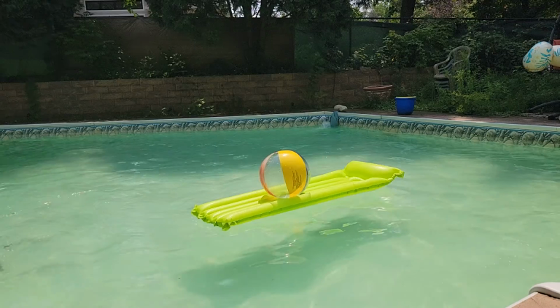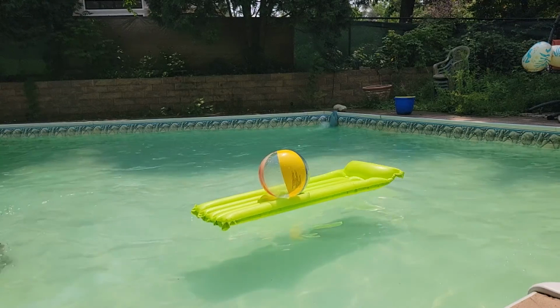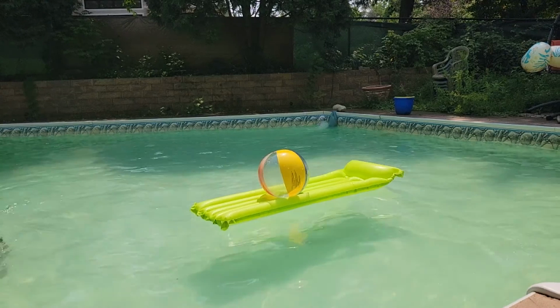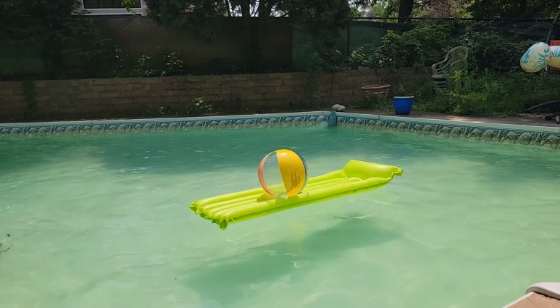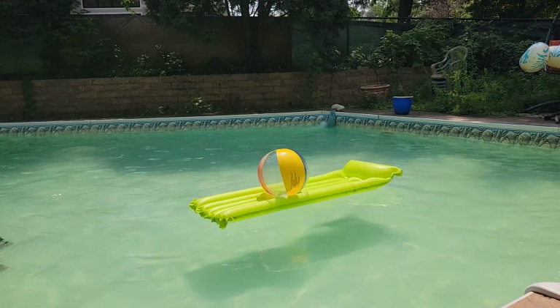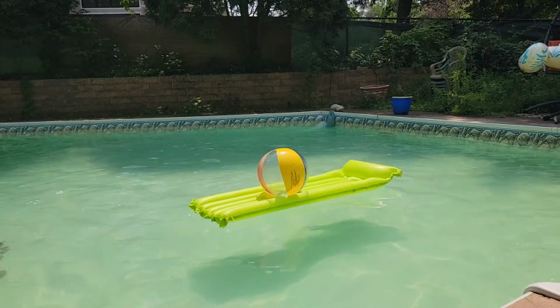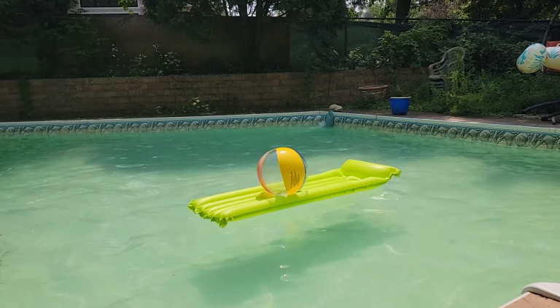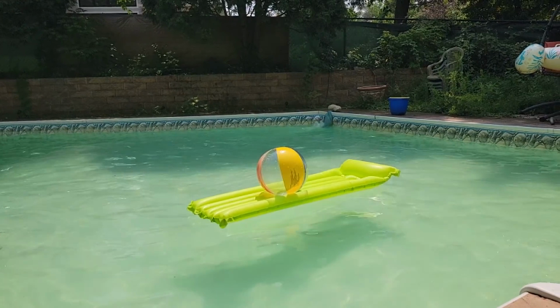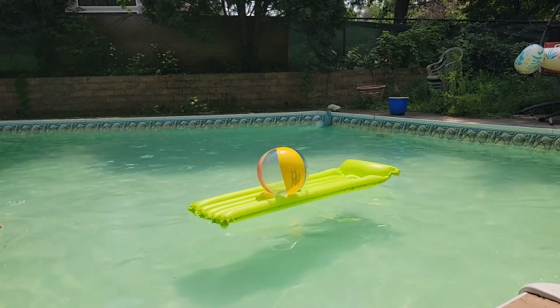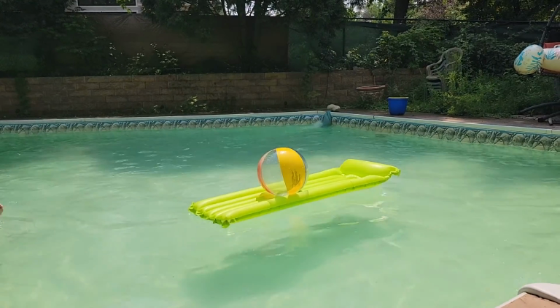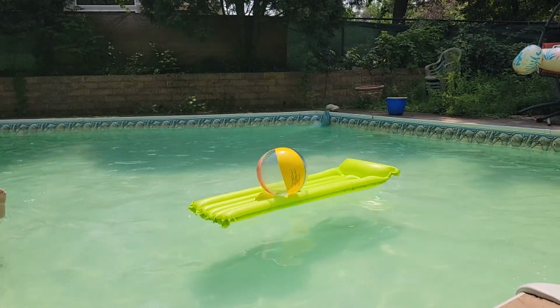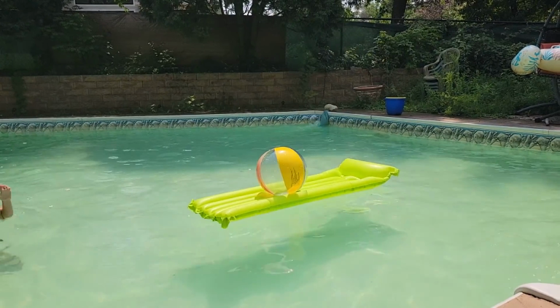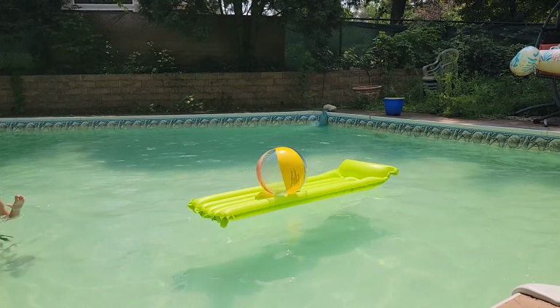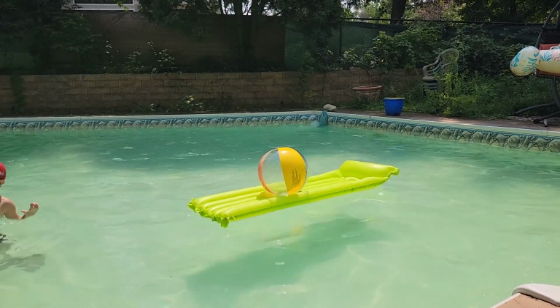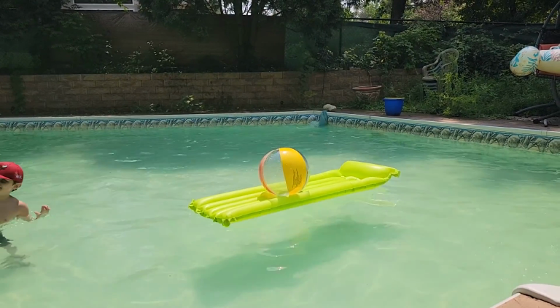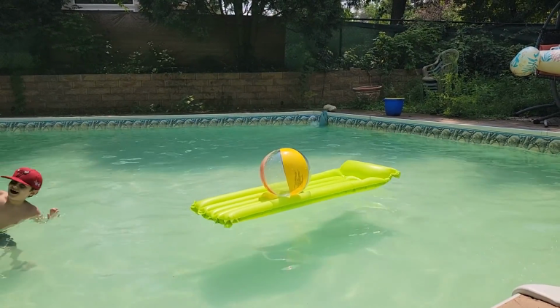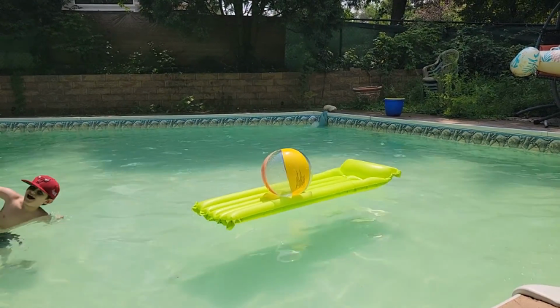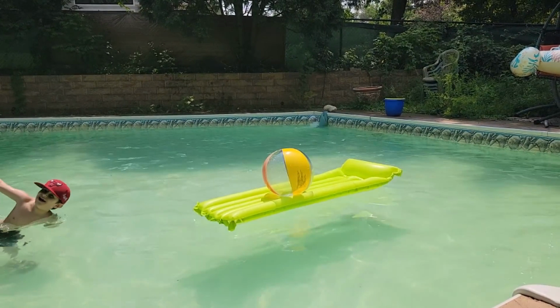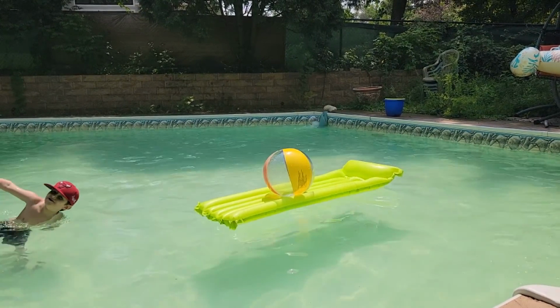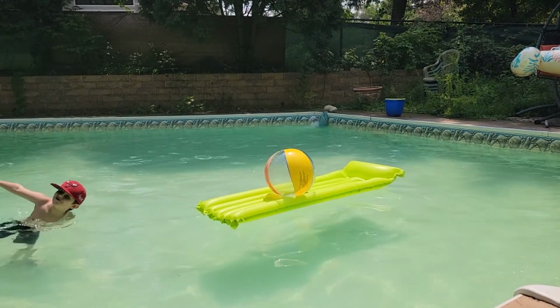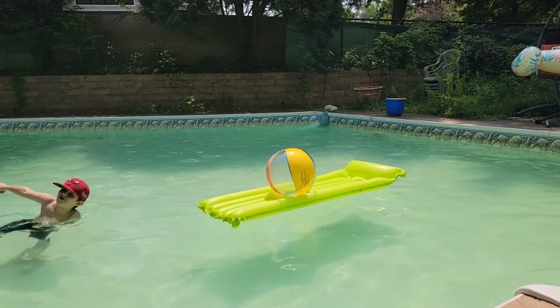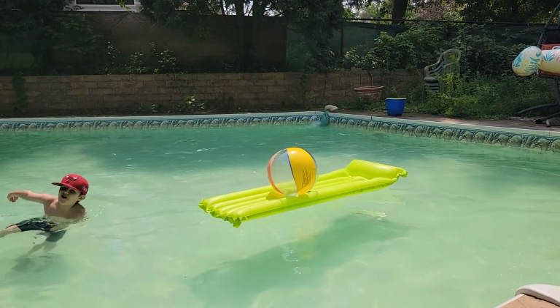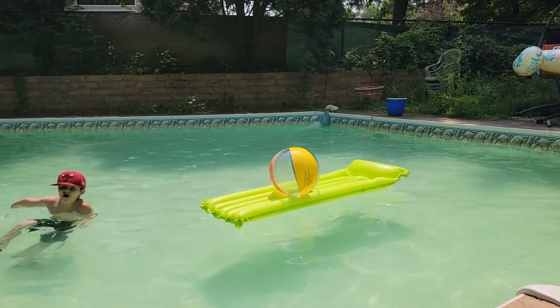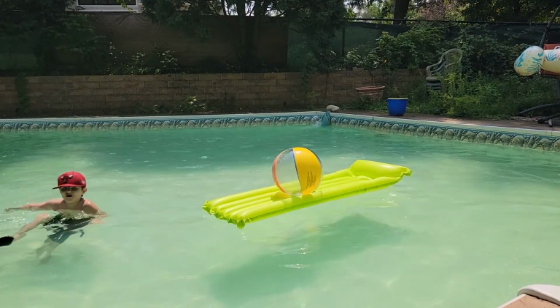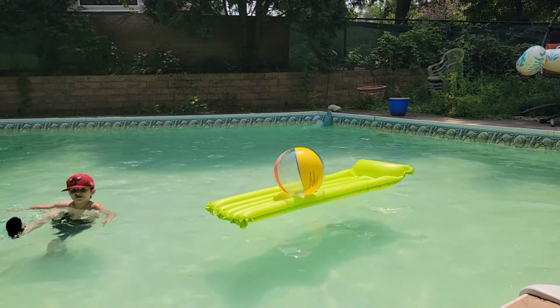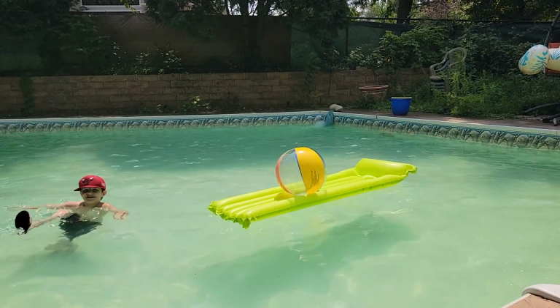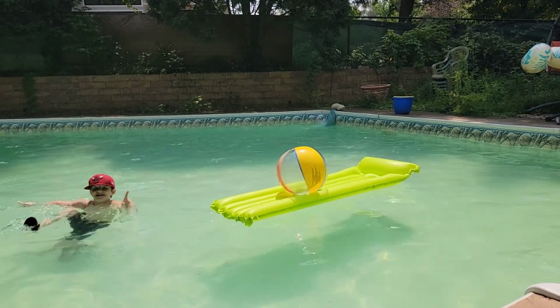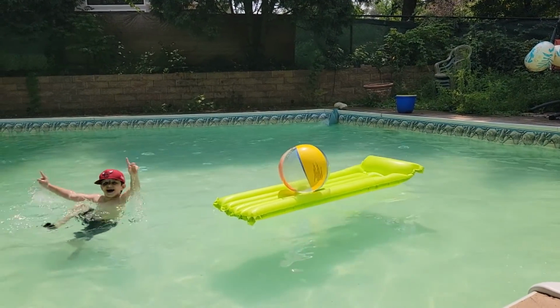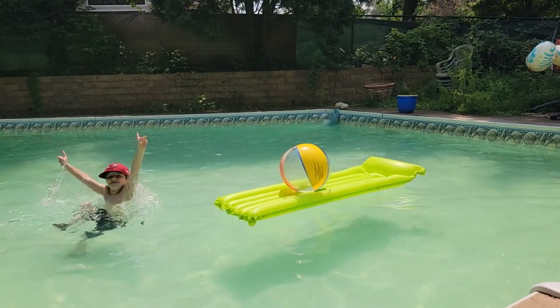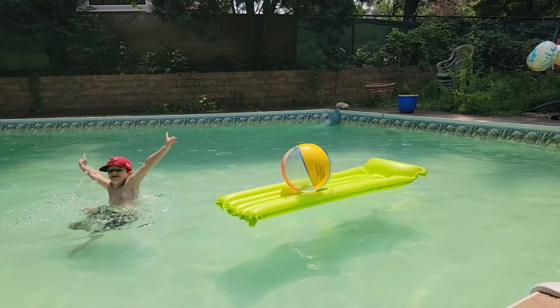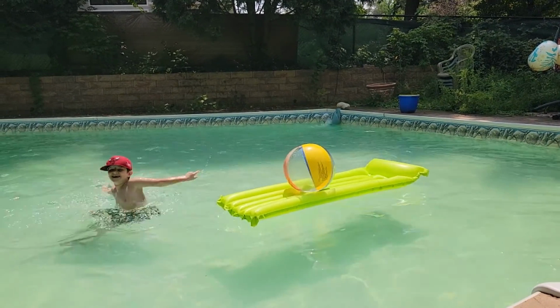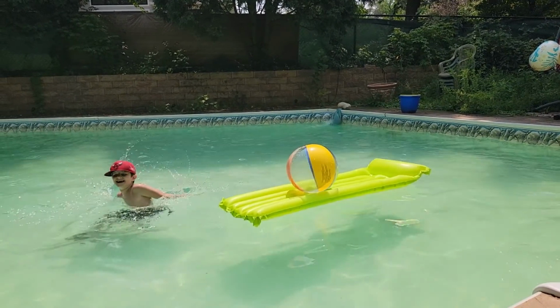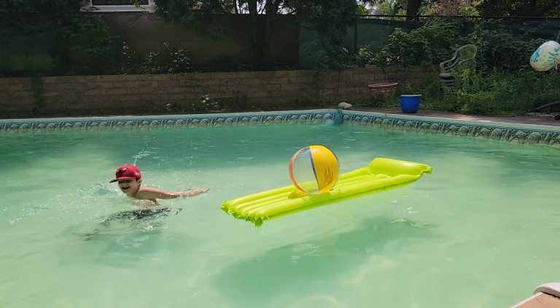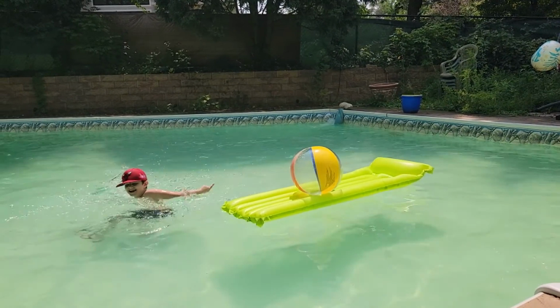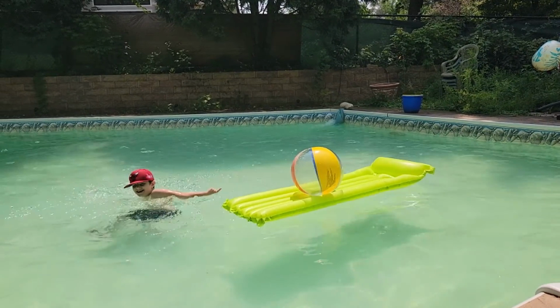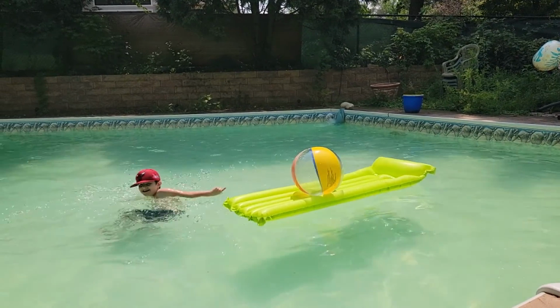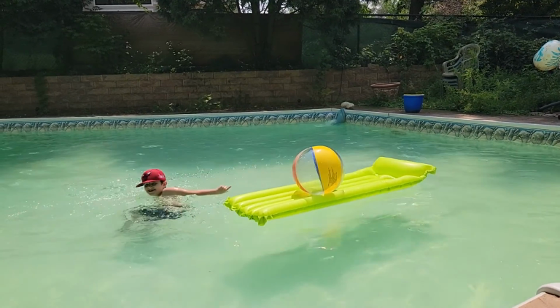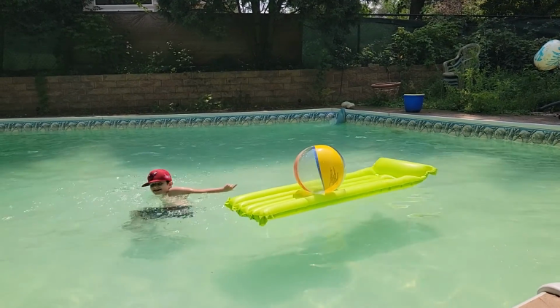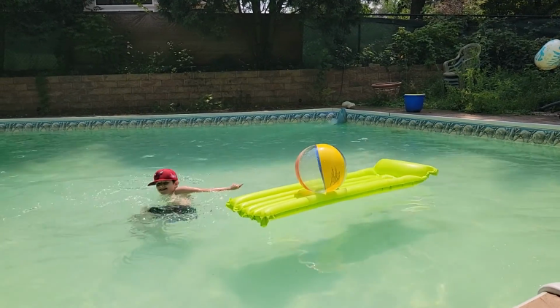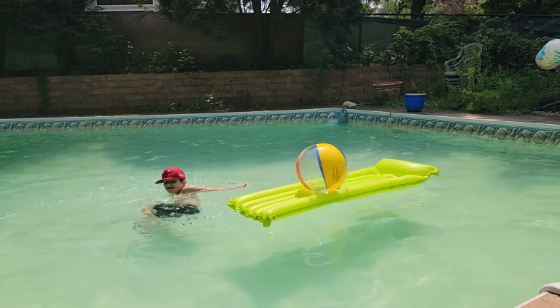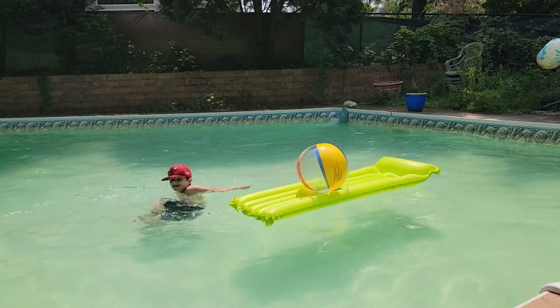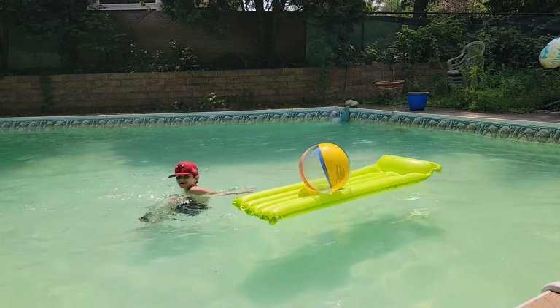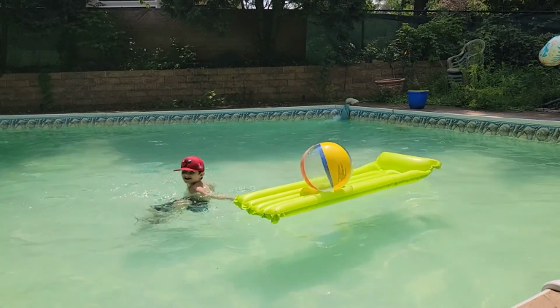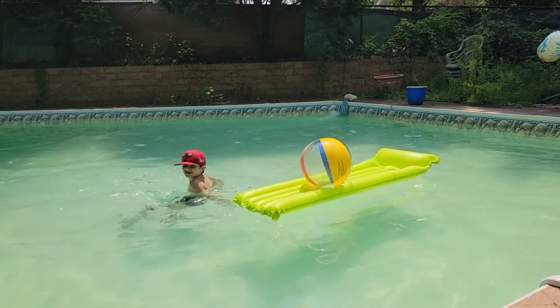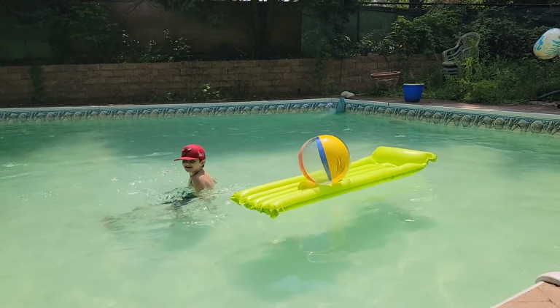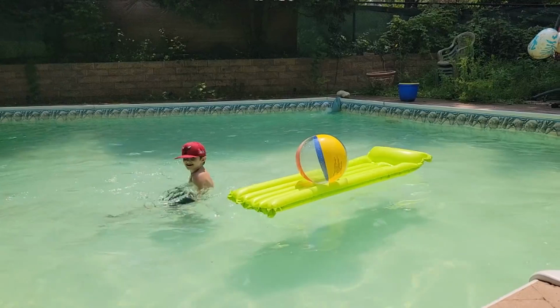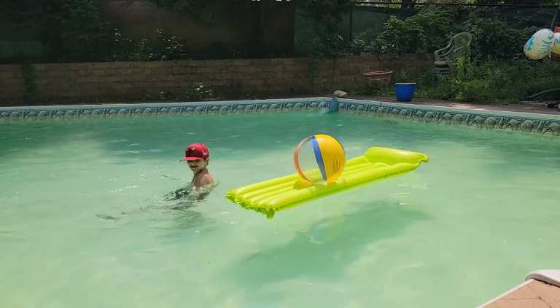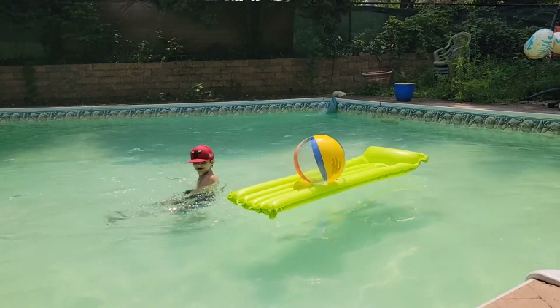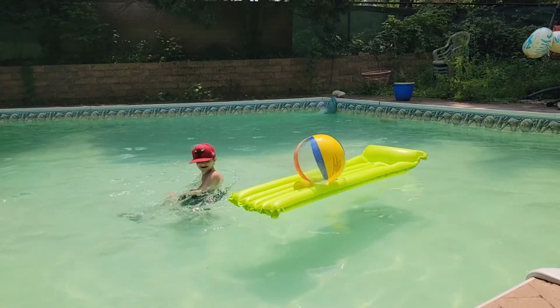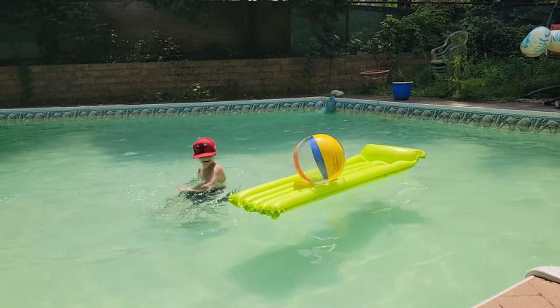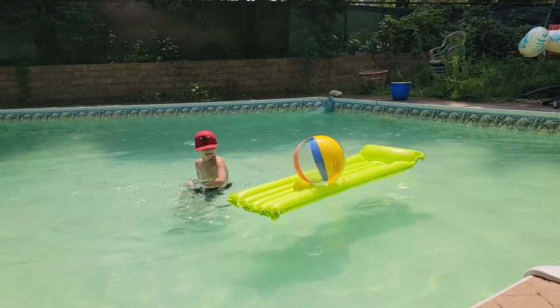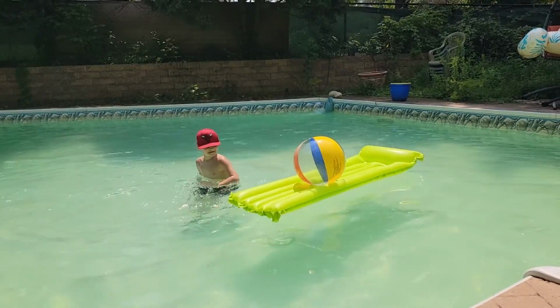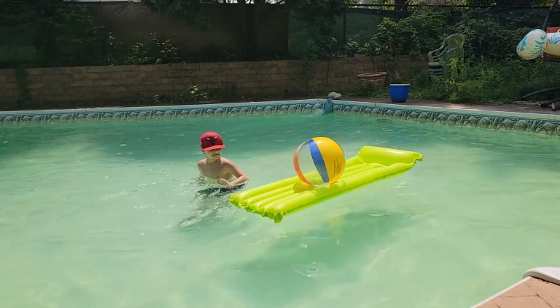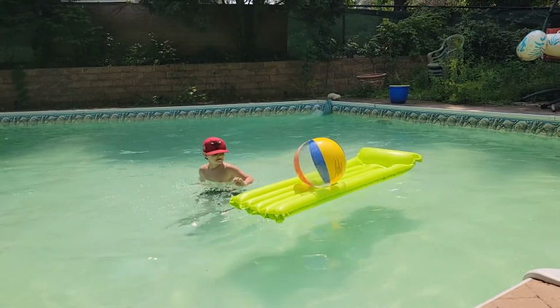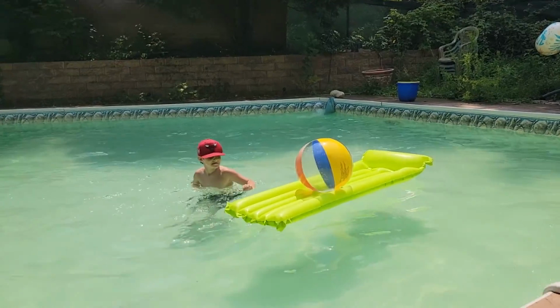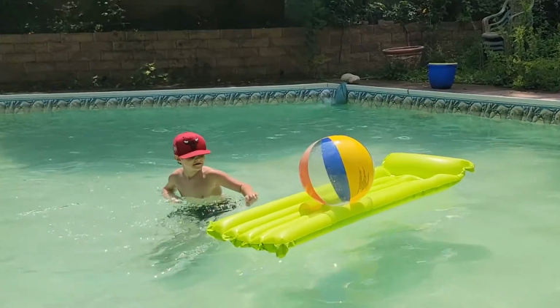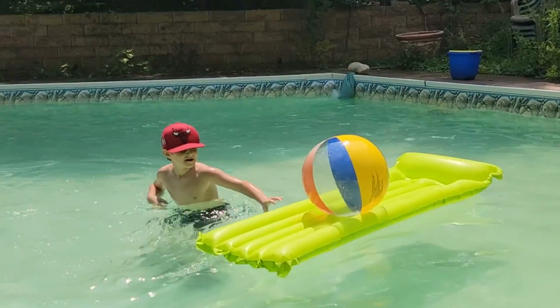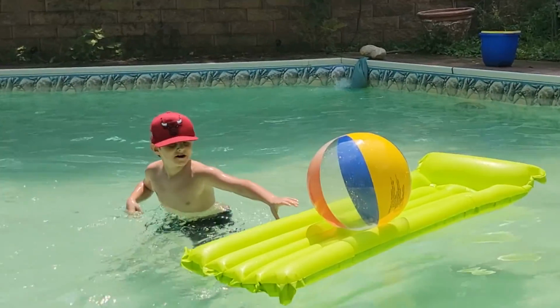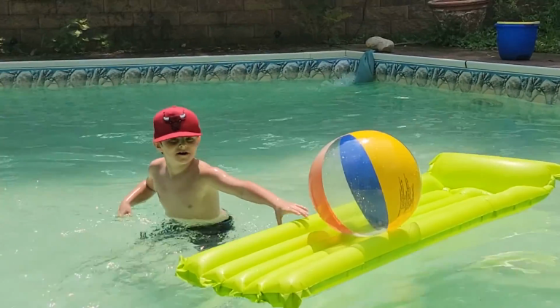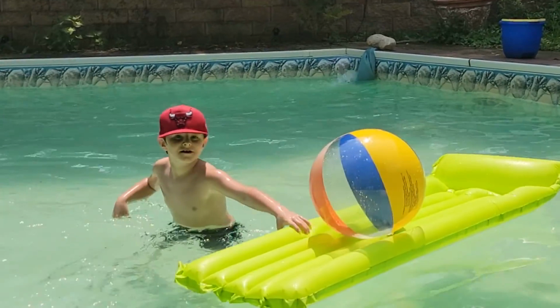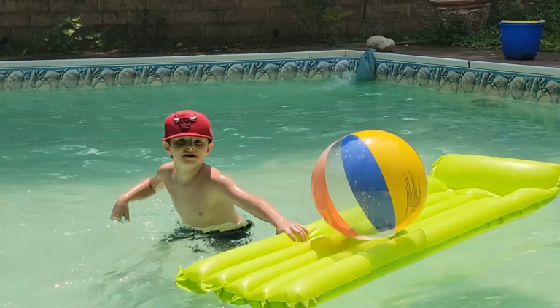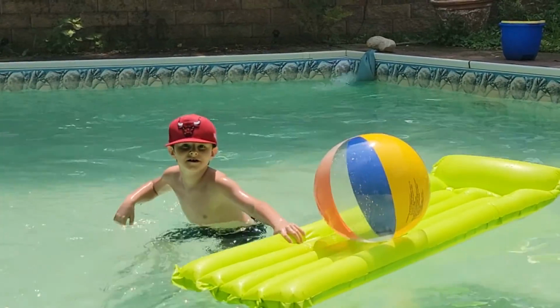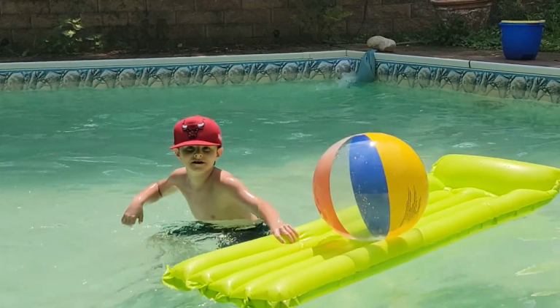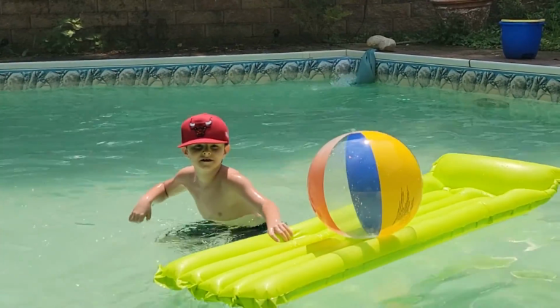Welcome to Kevin's Pool Show. And your host, Kevin! Yay! Bravo!